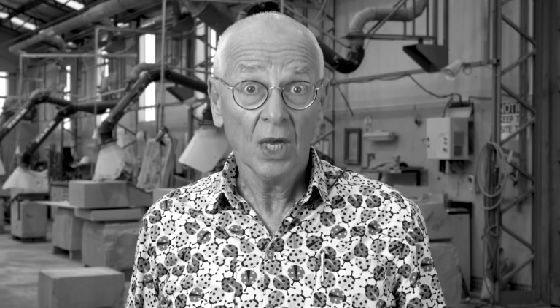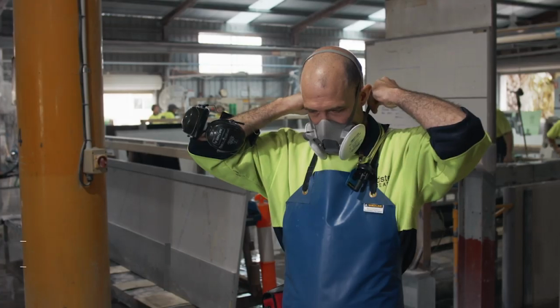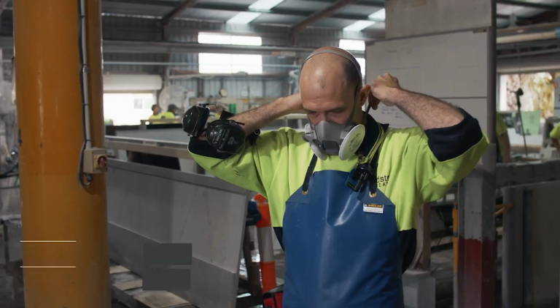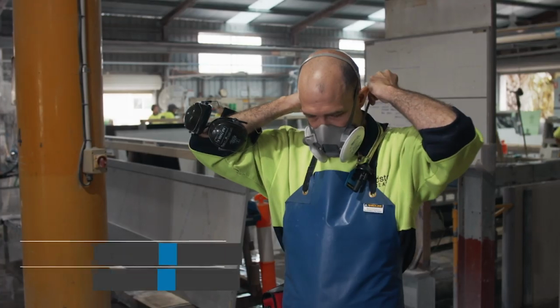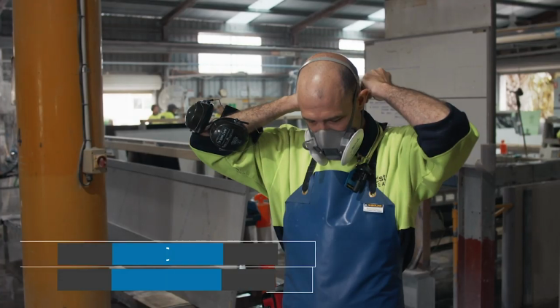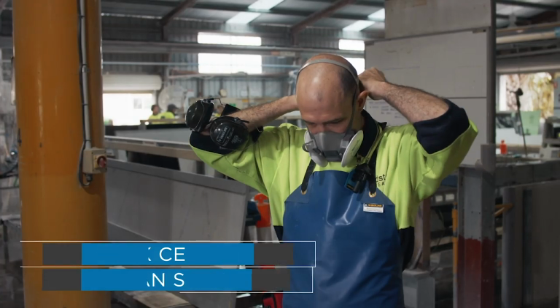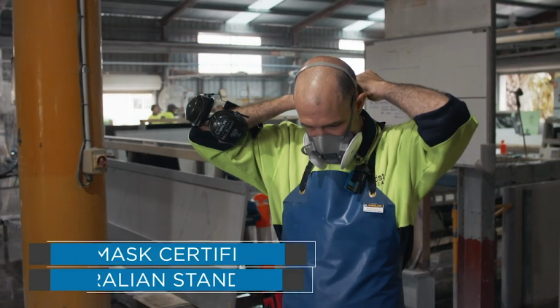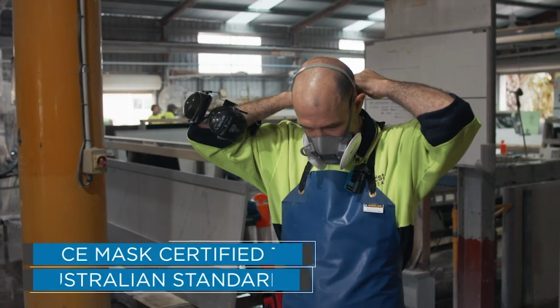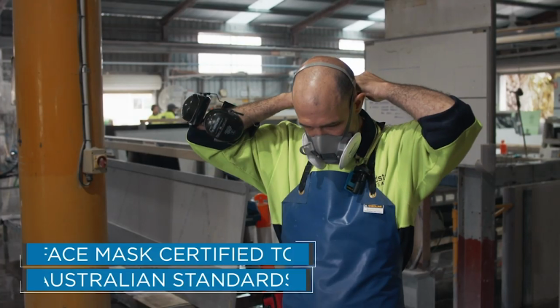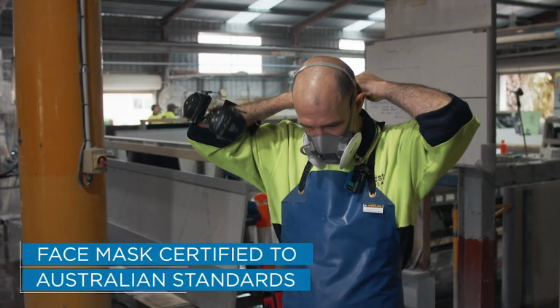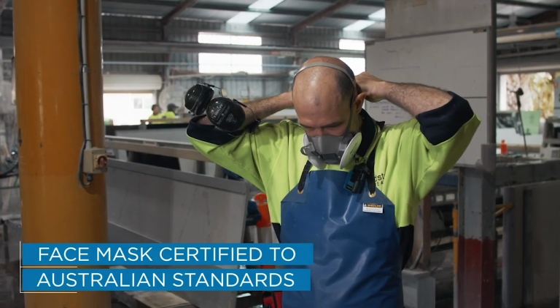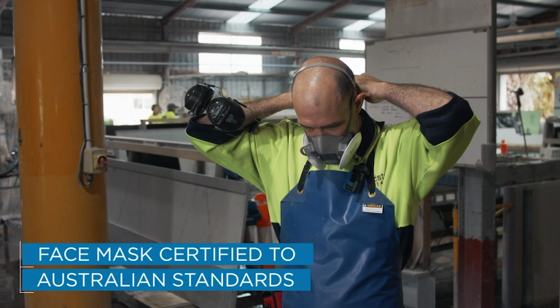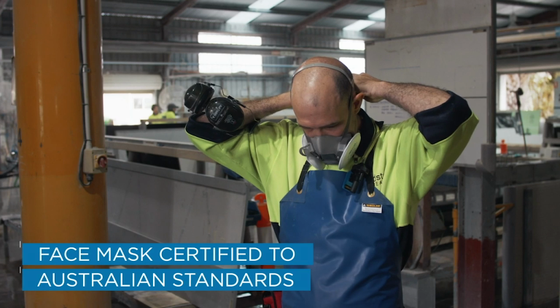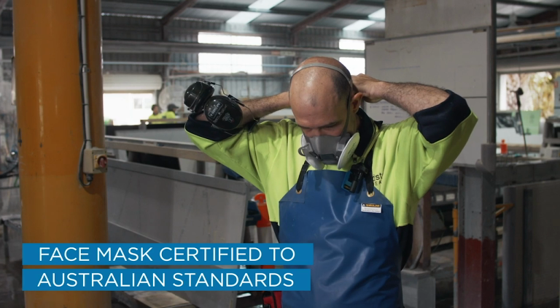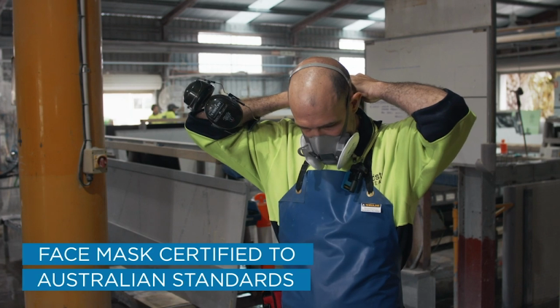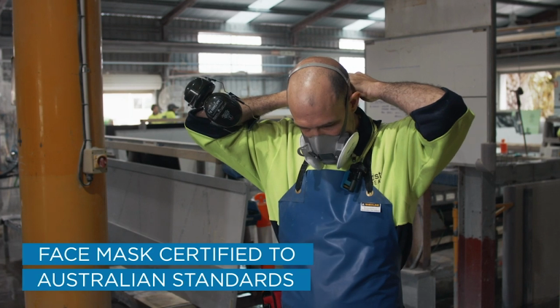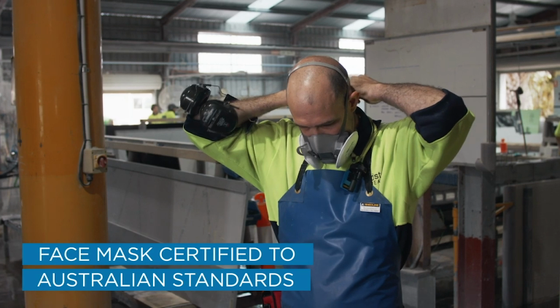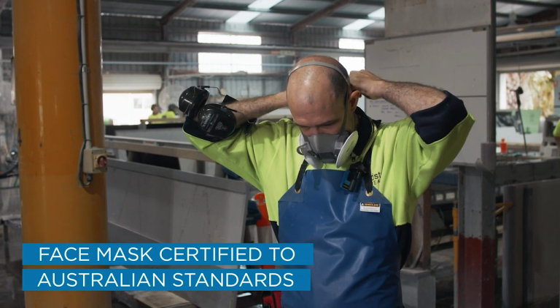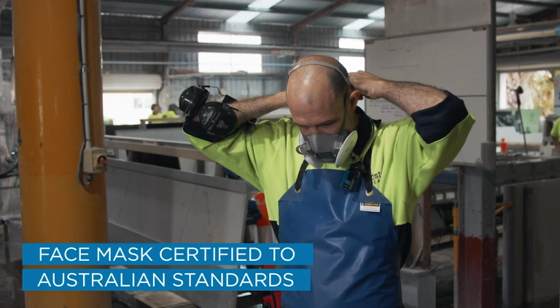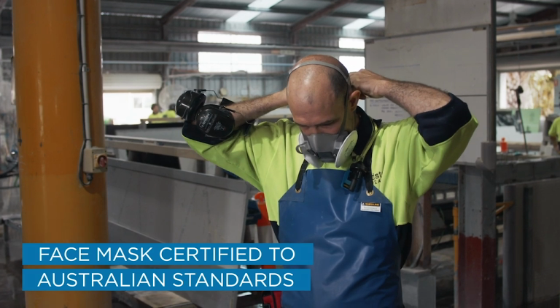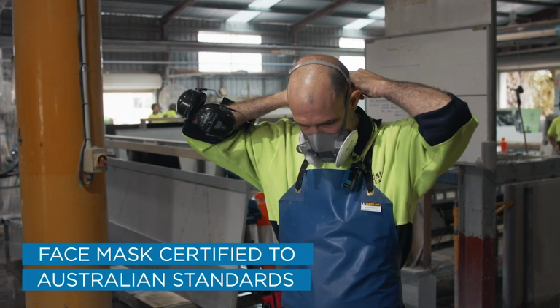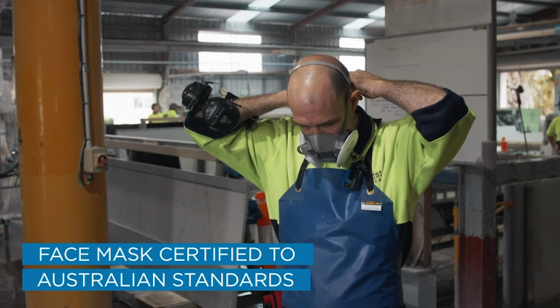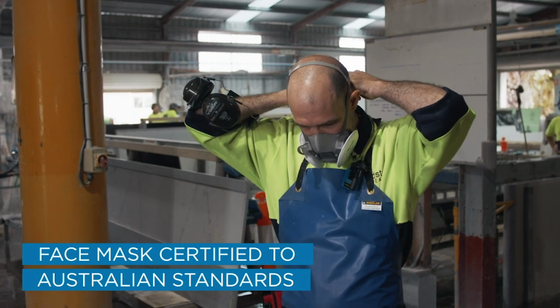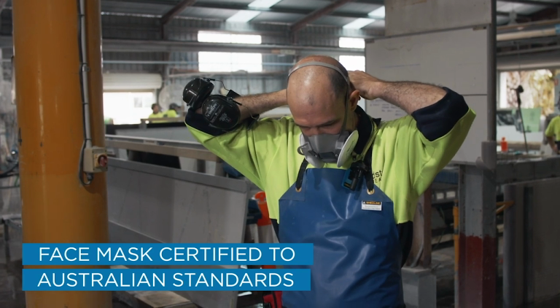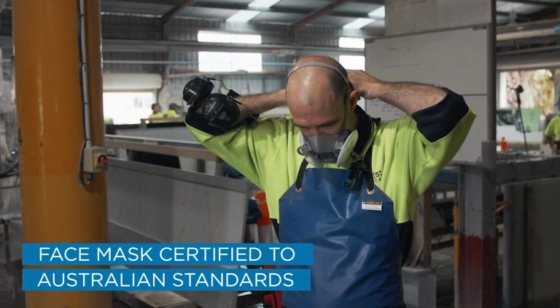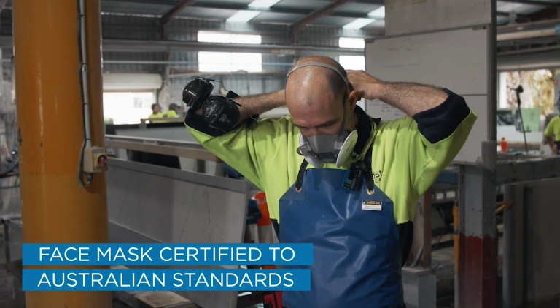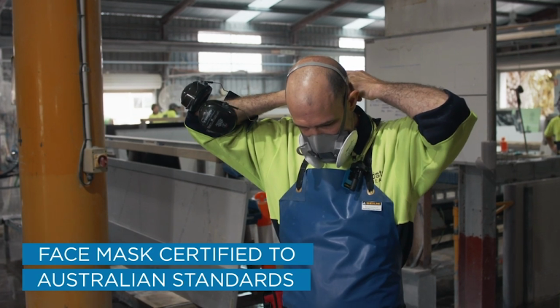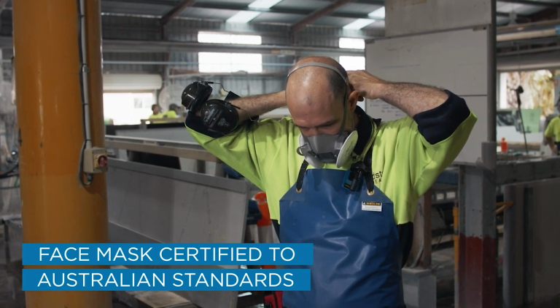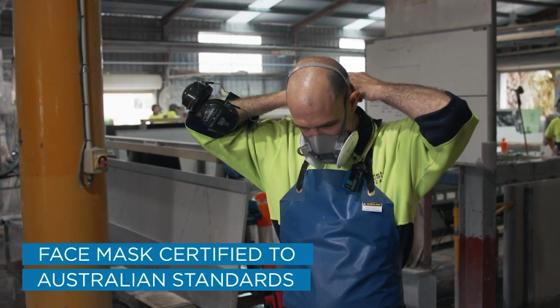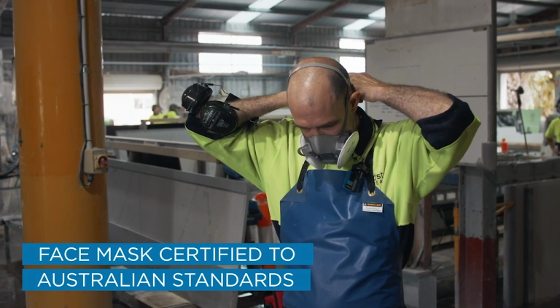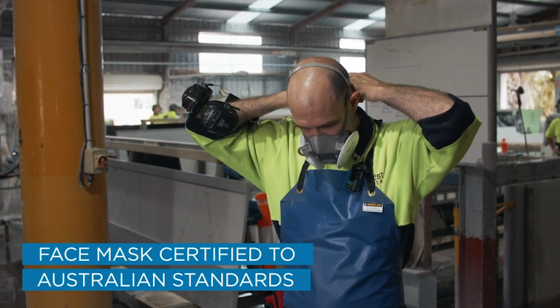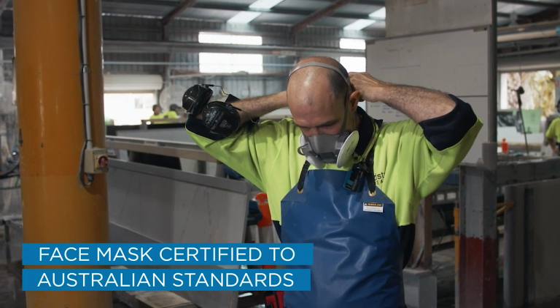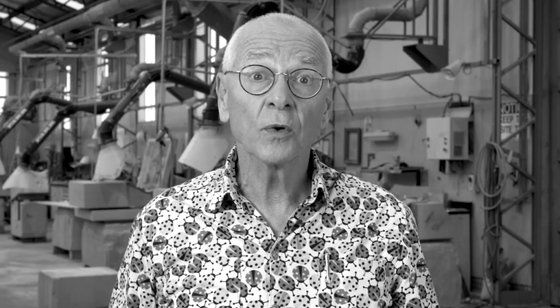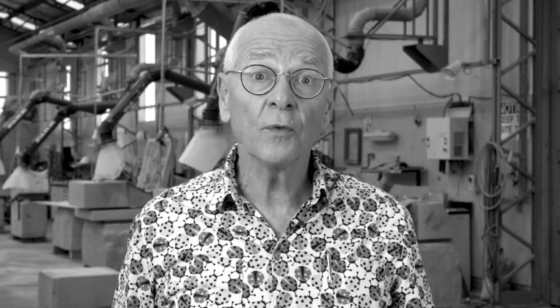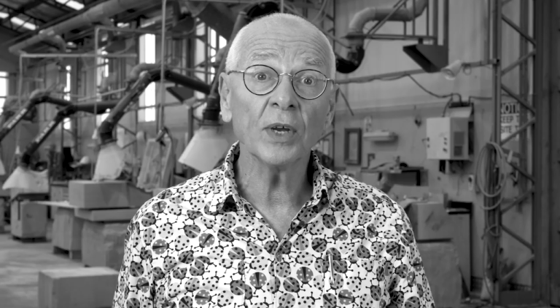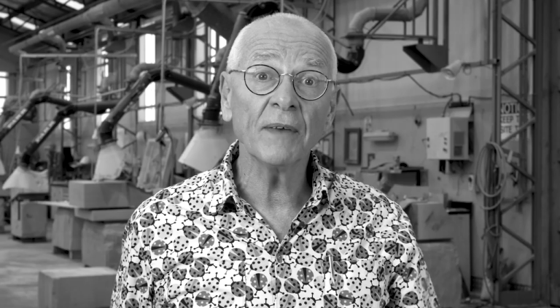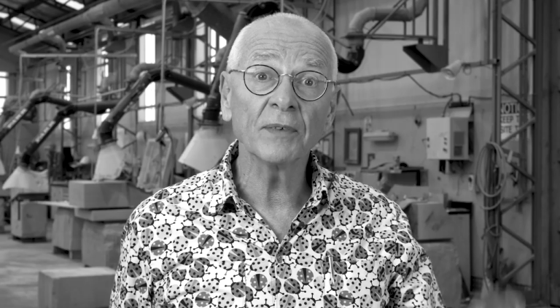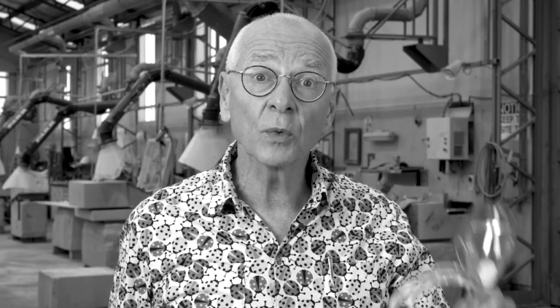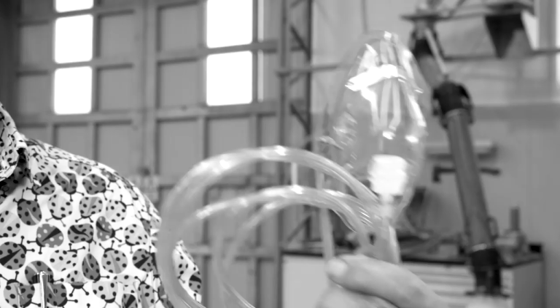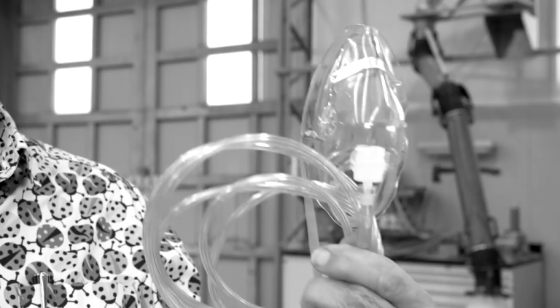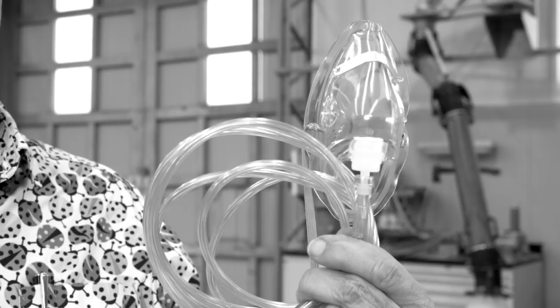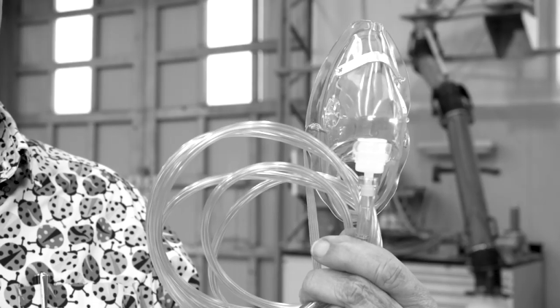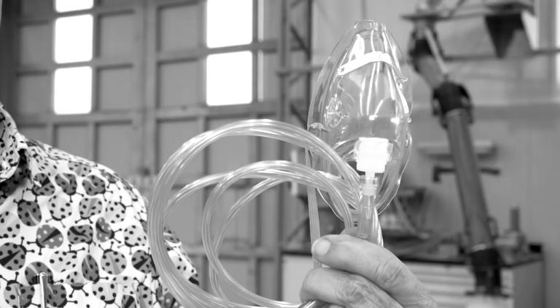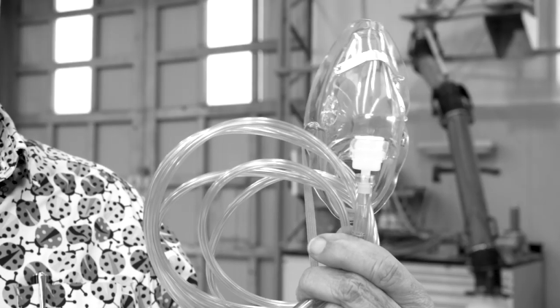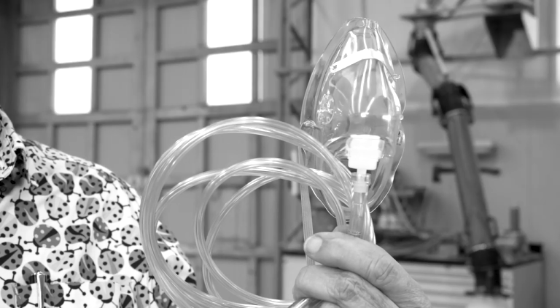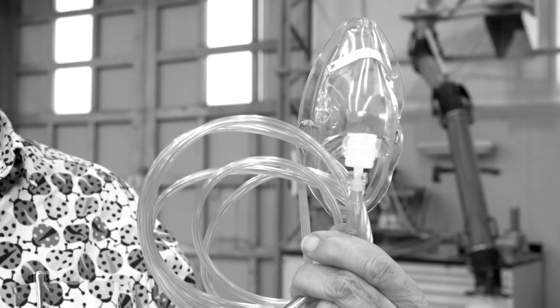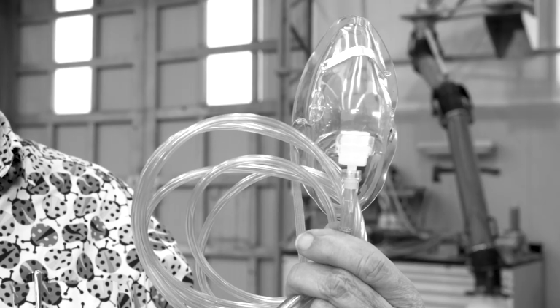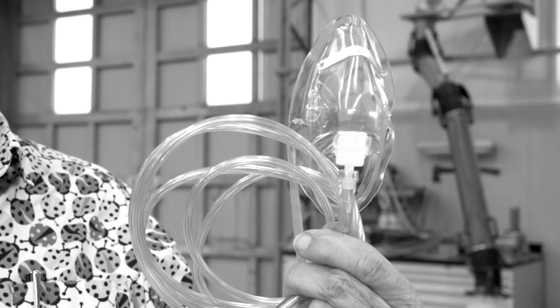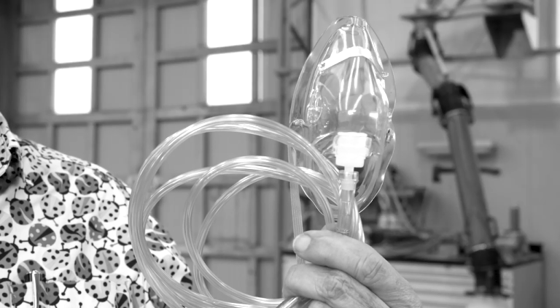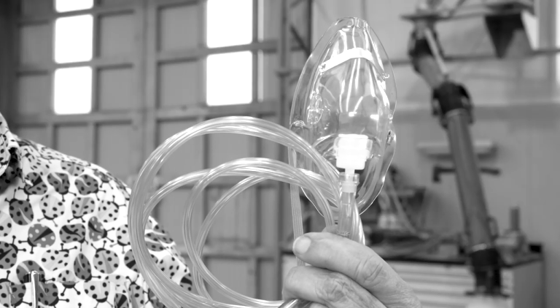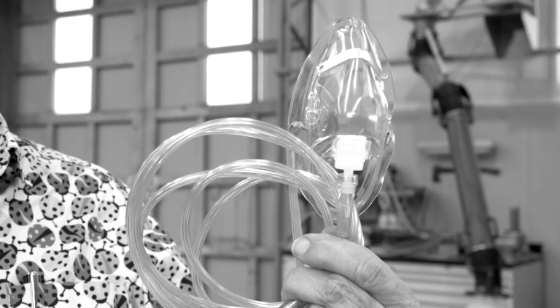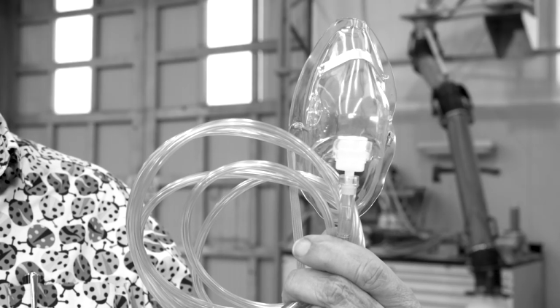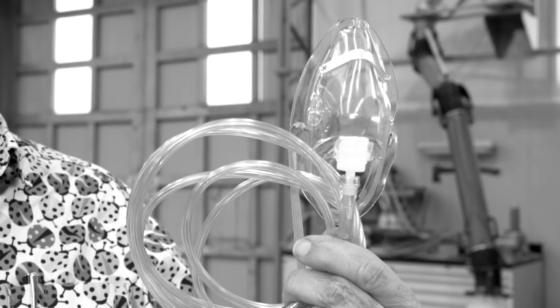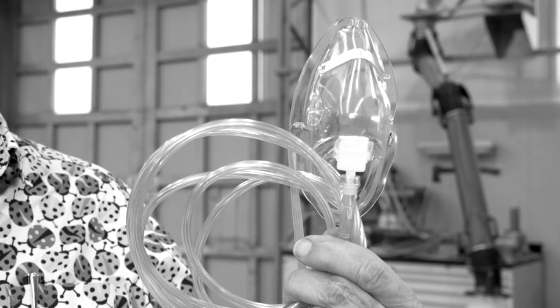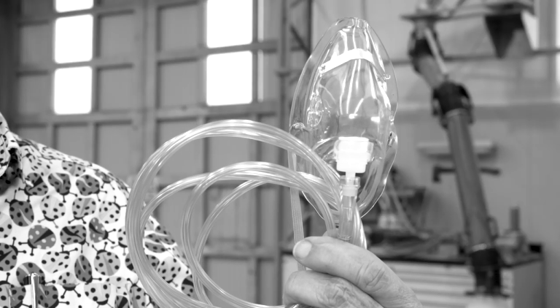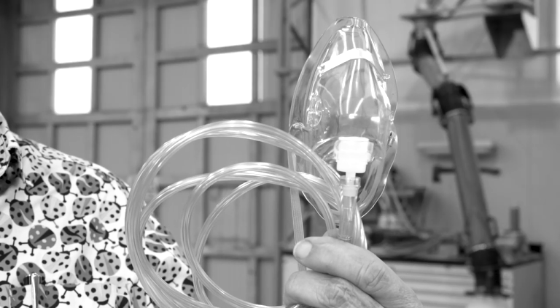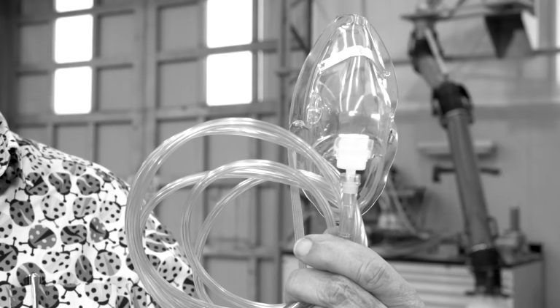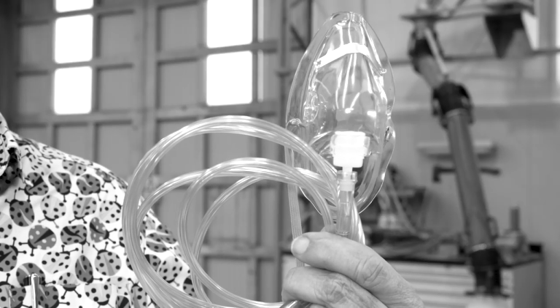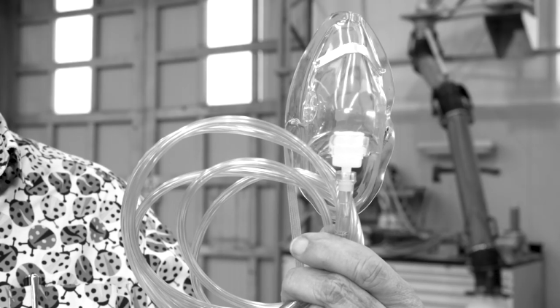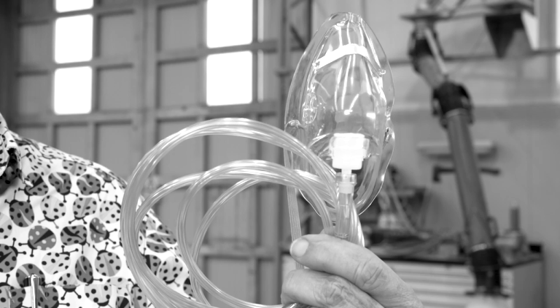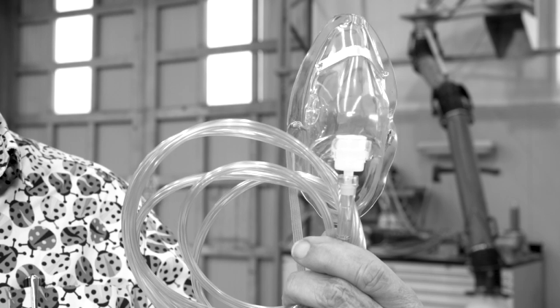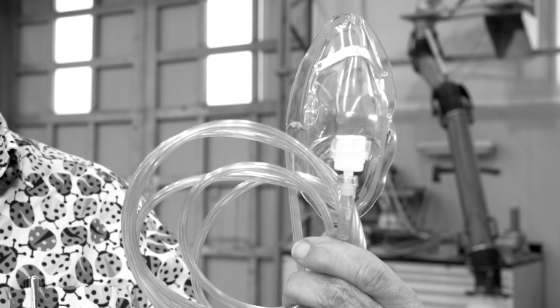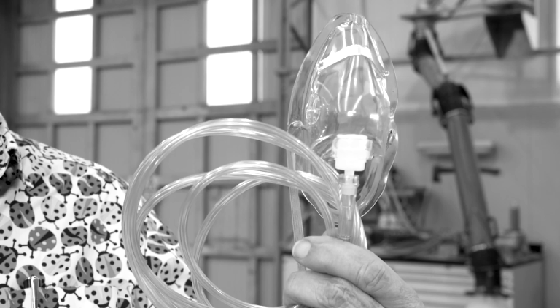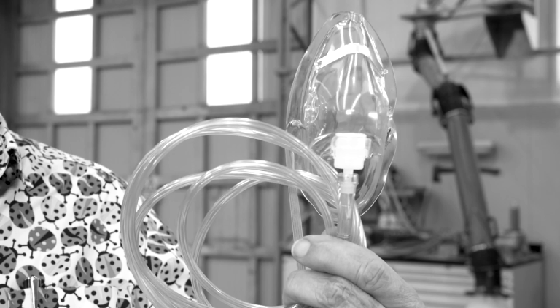To protect yourself, start today by putting on the right dust mask to avoid having to wear an oxygen mask for the rest of your life.